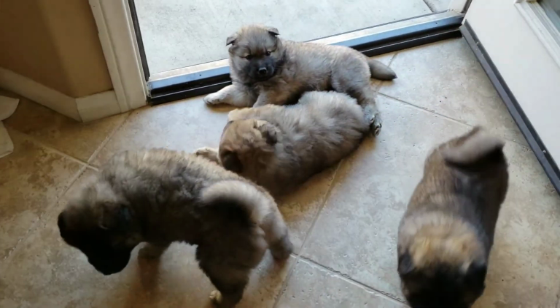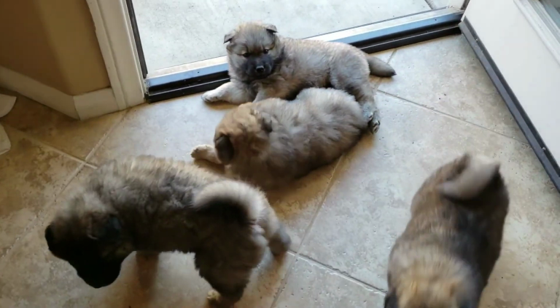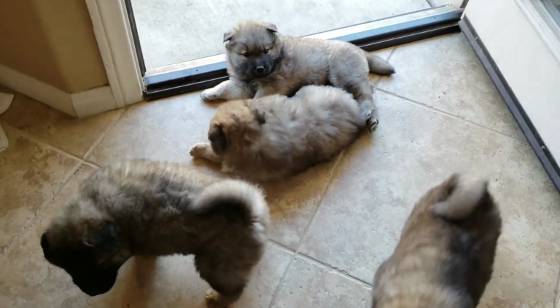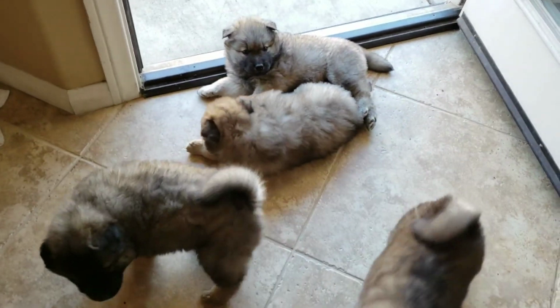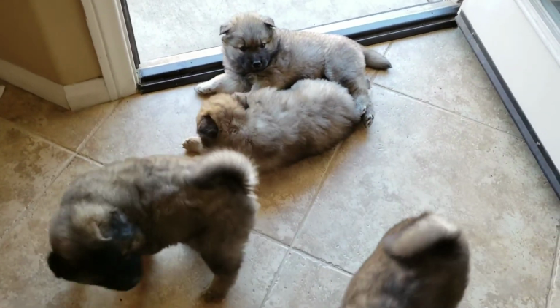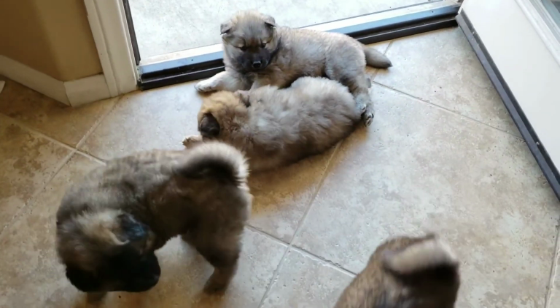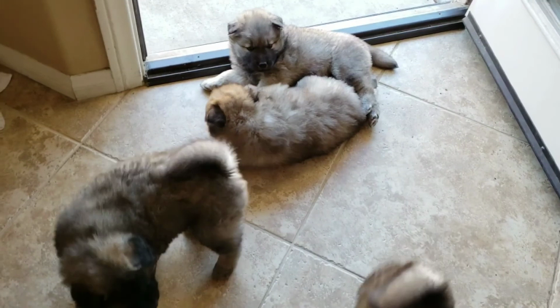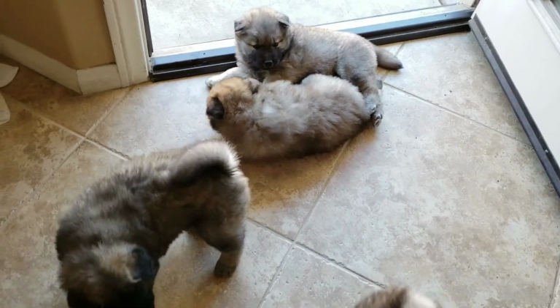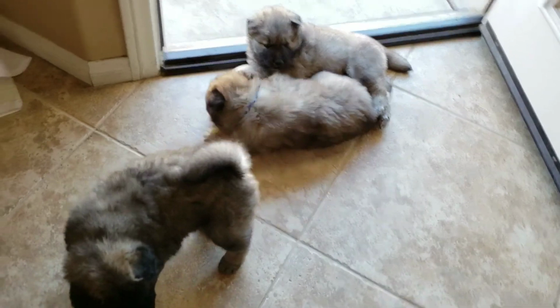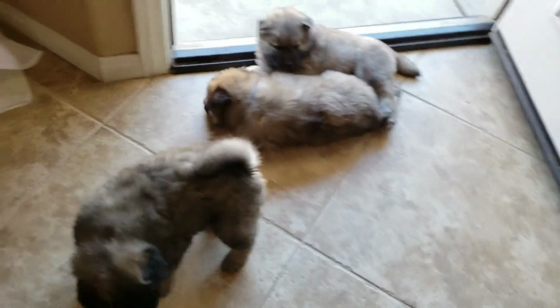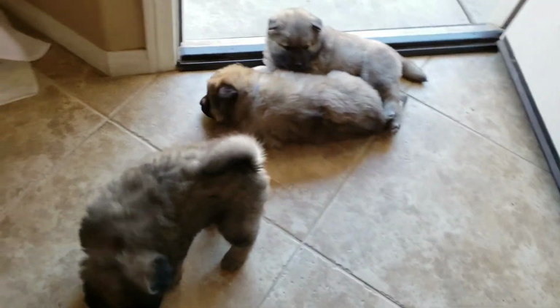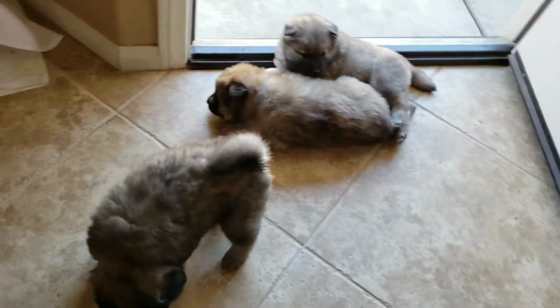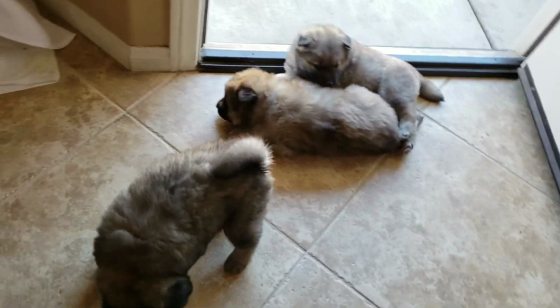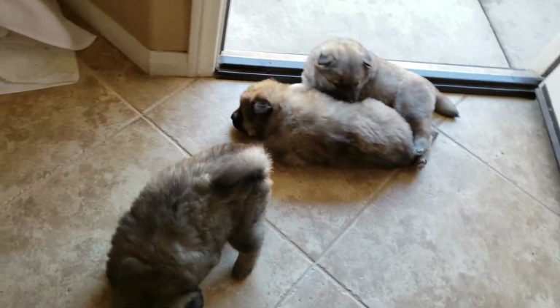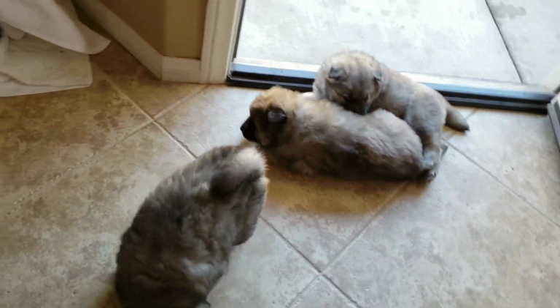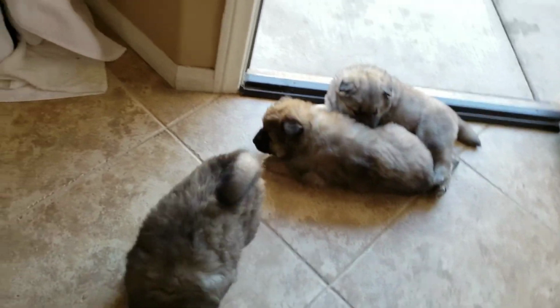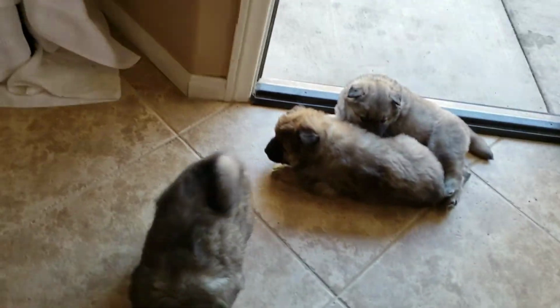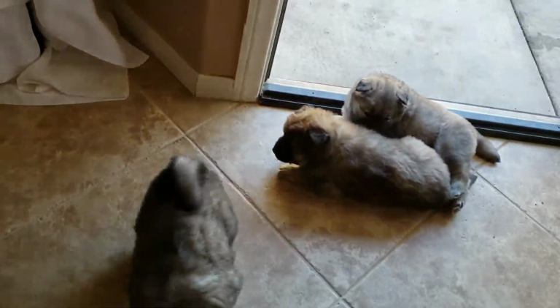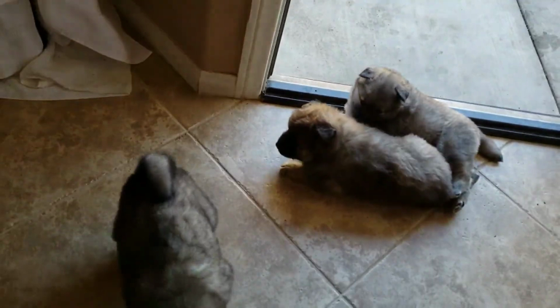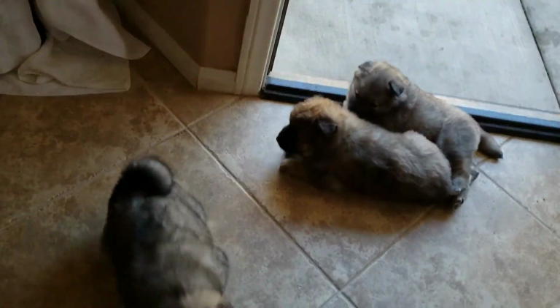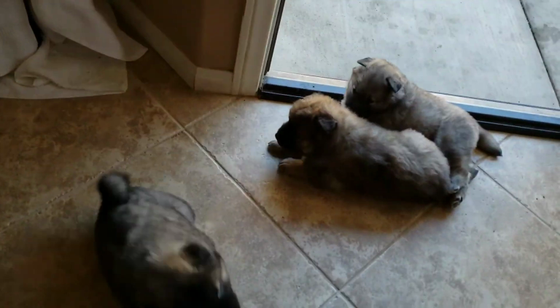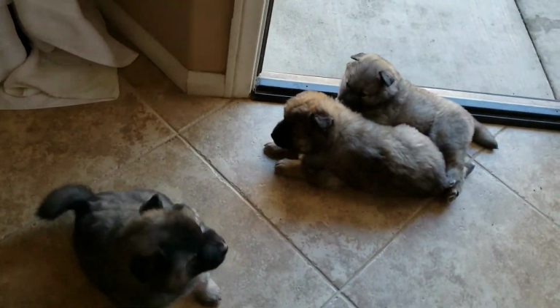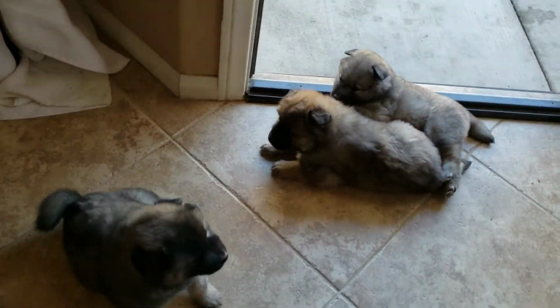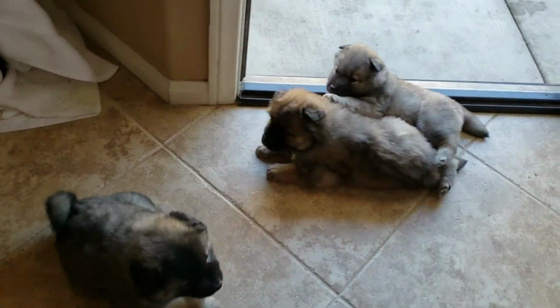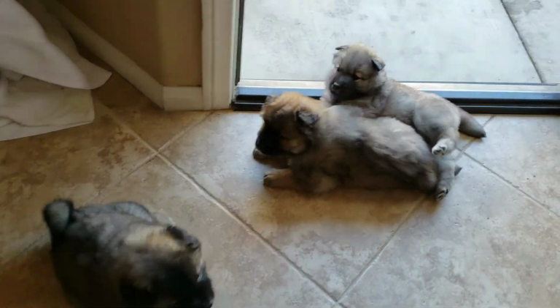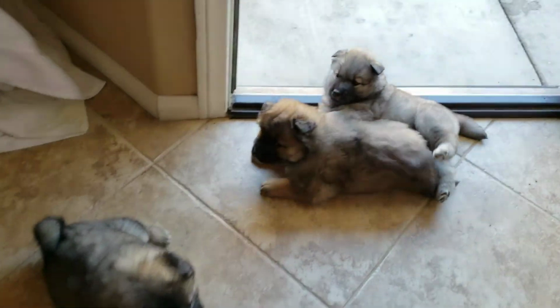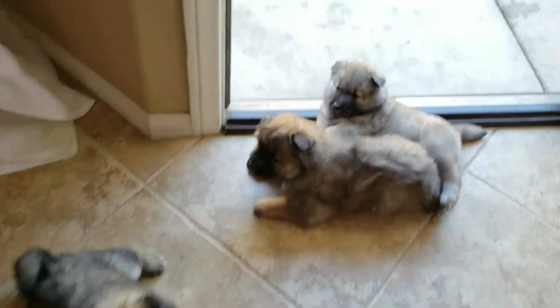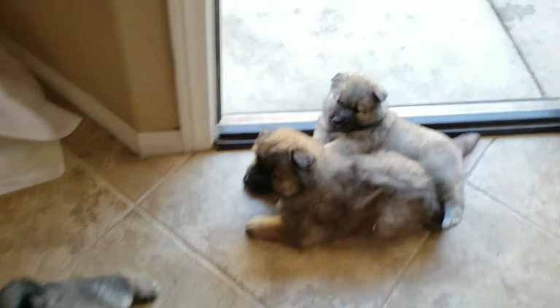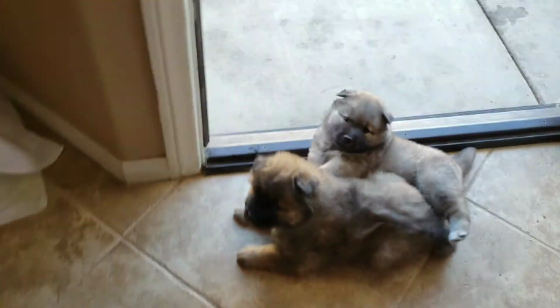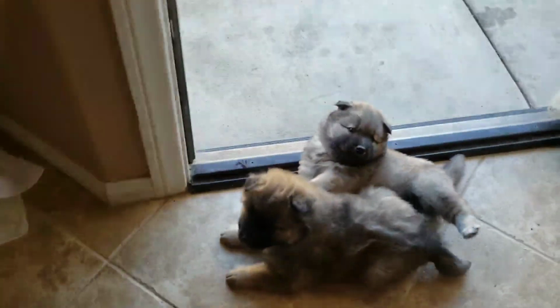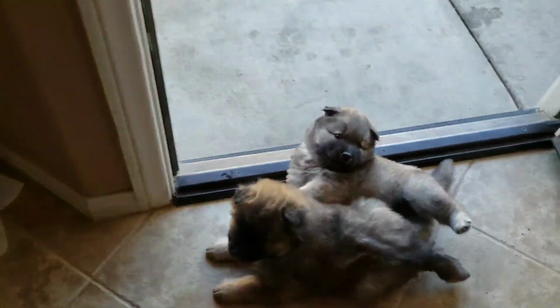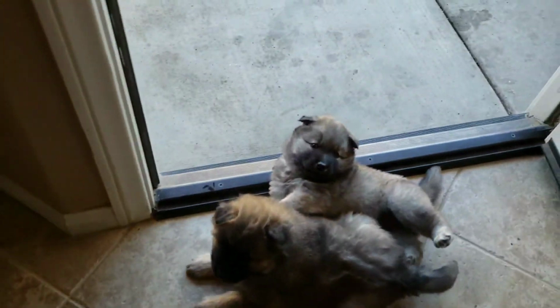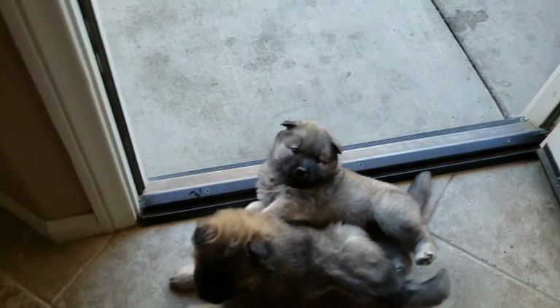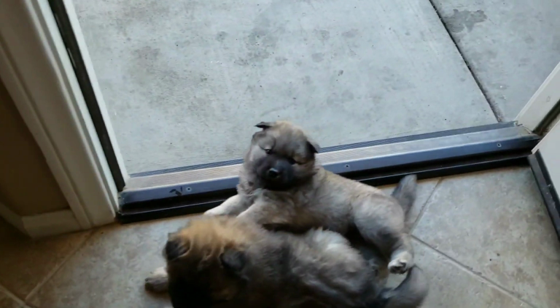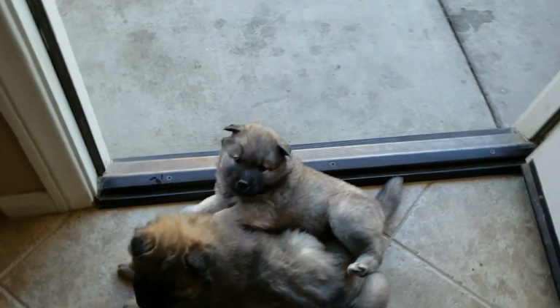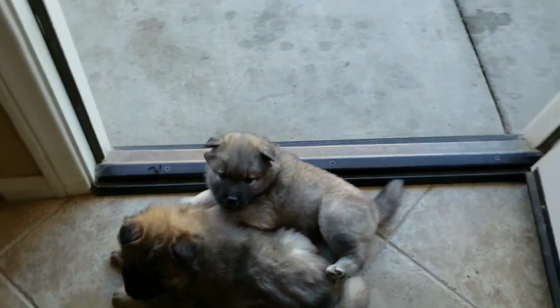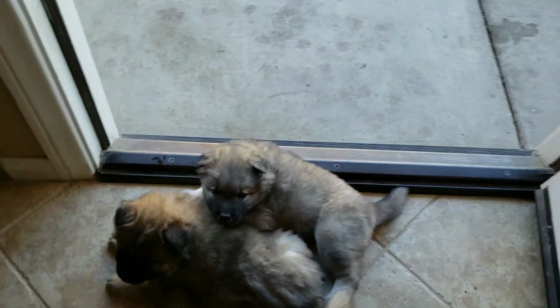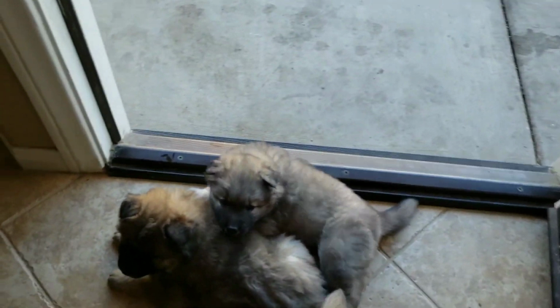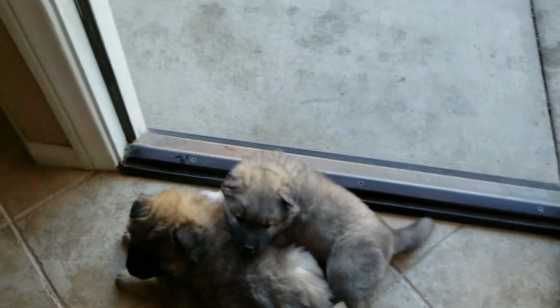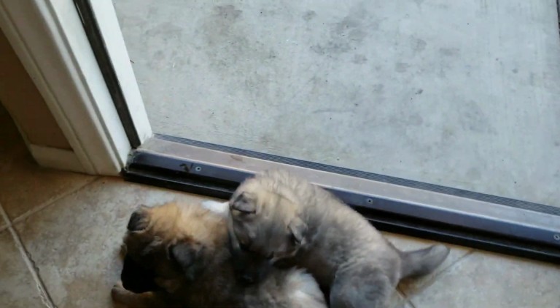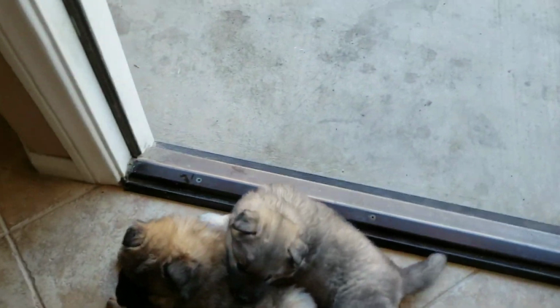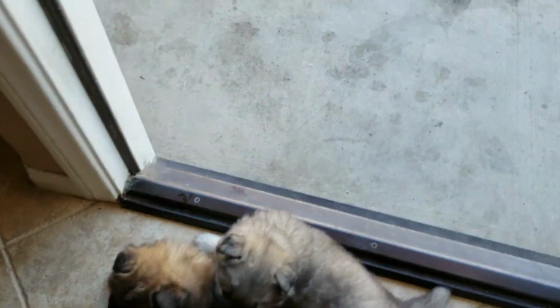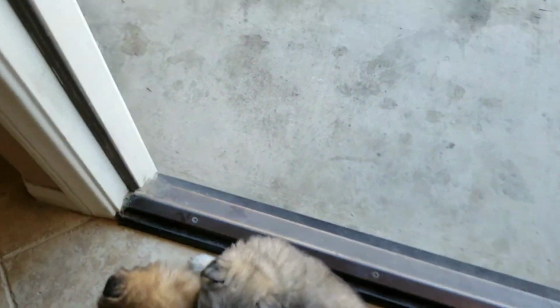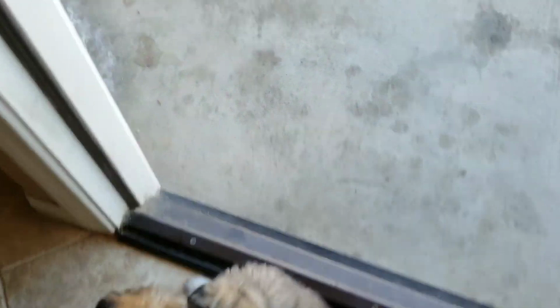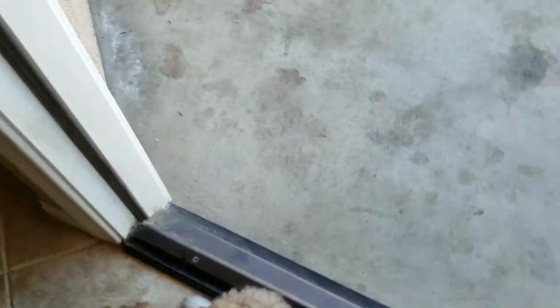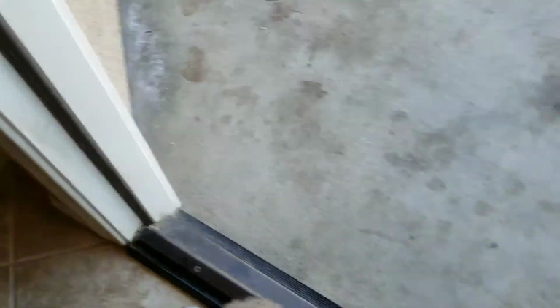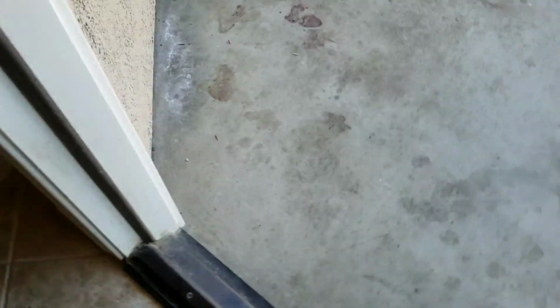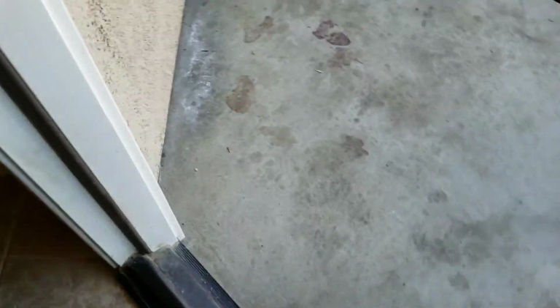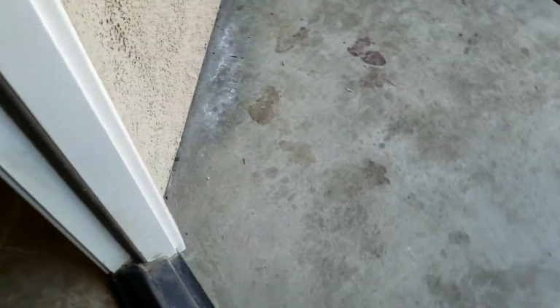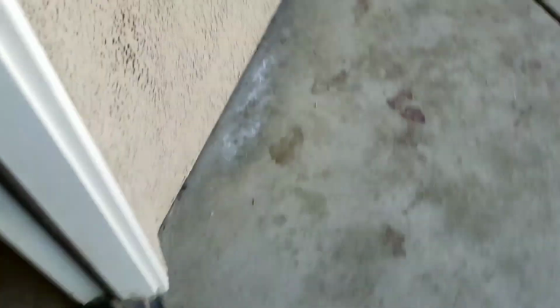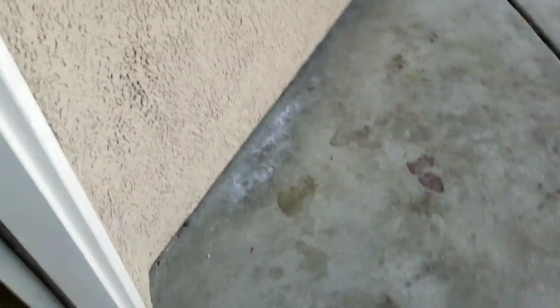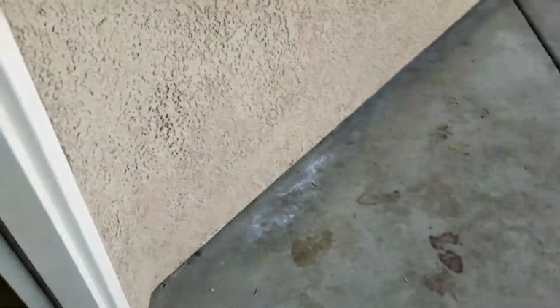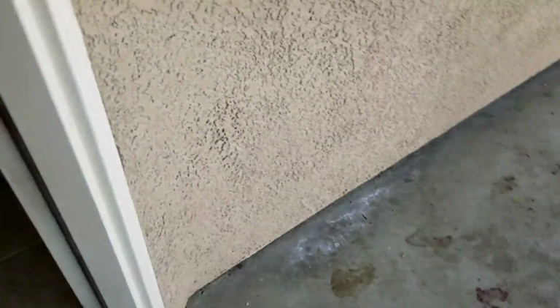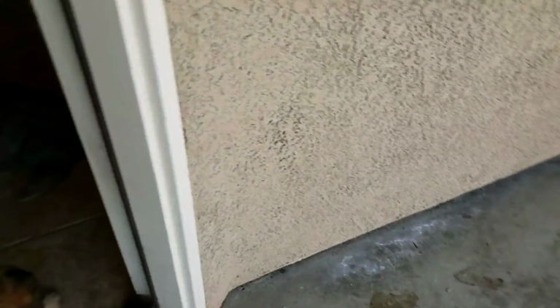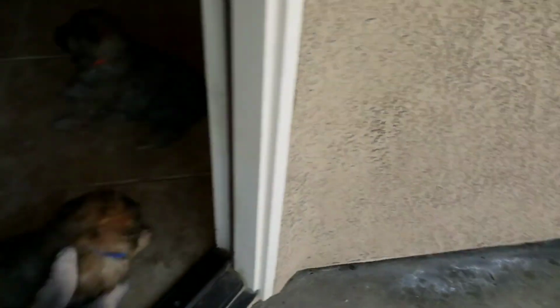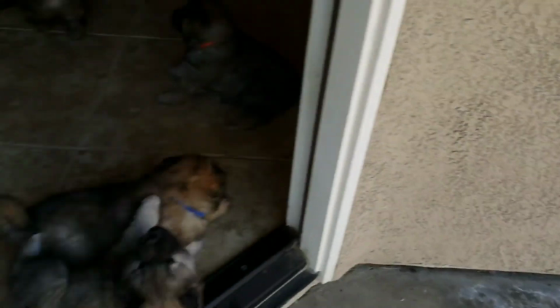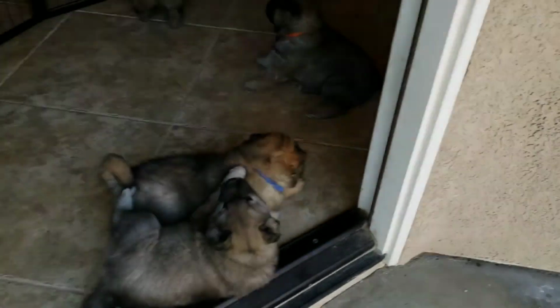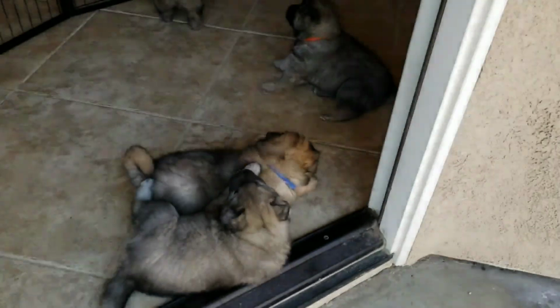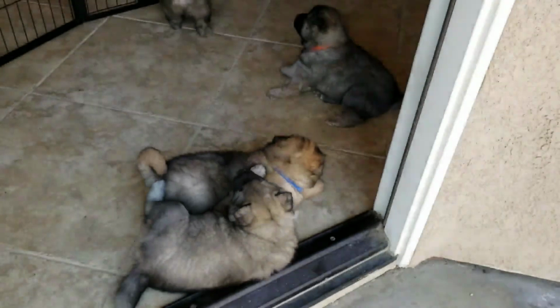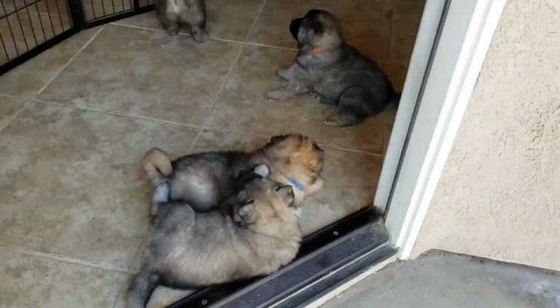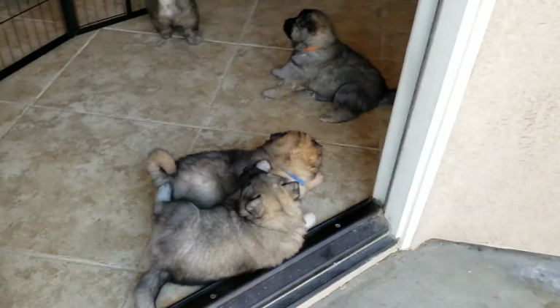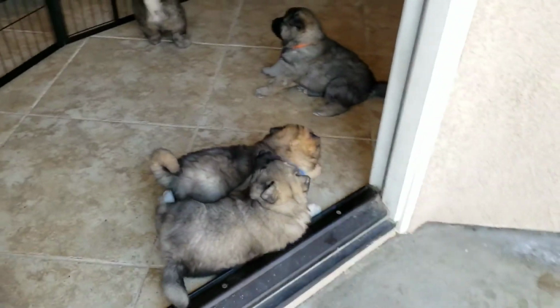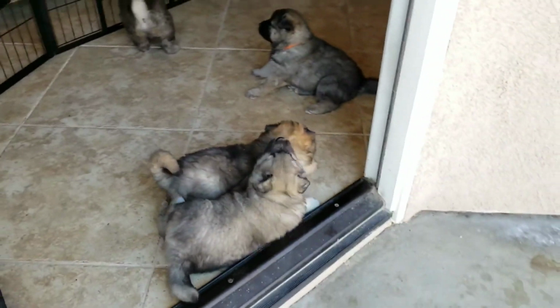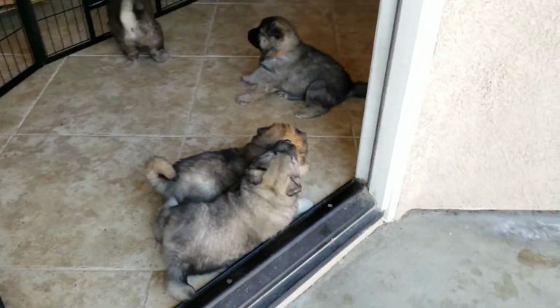There's four of them — that's all of them. You guys coming out?